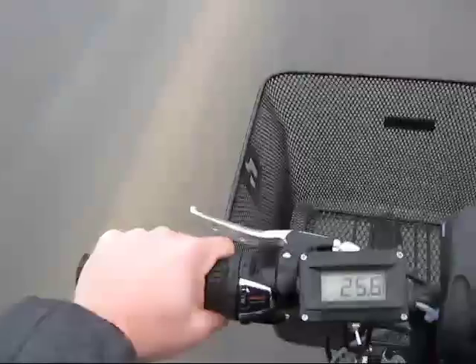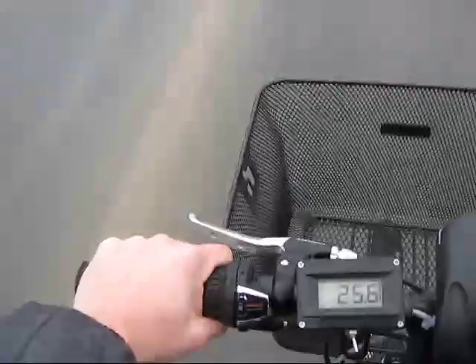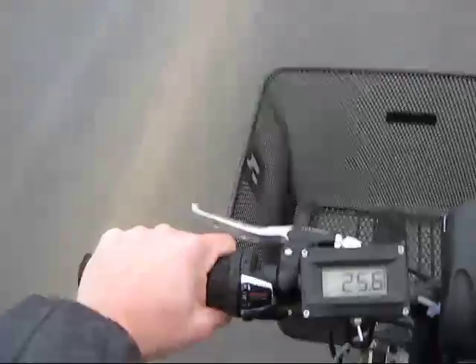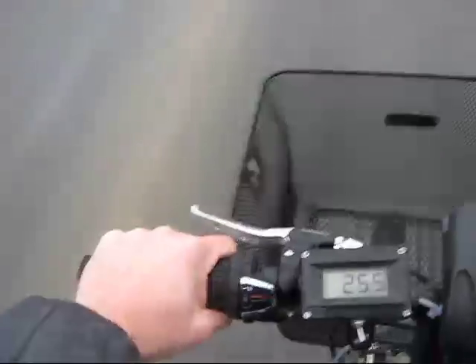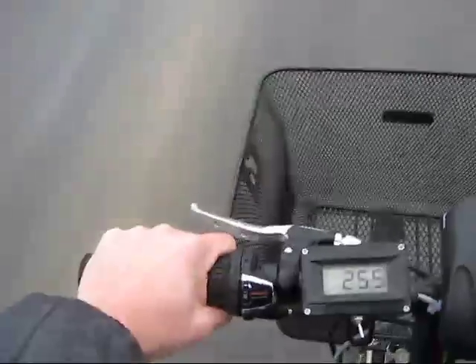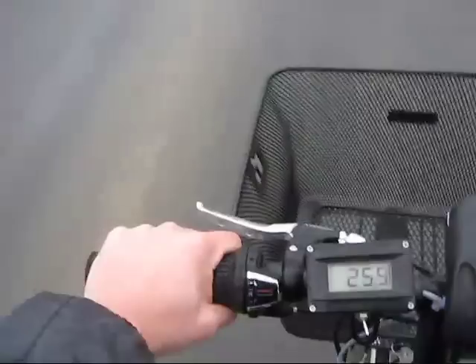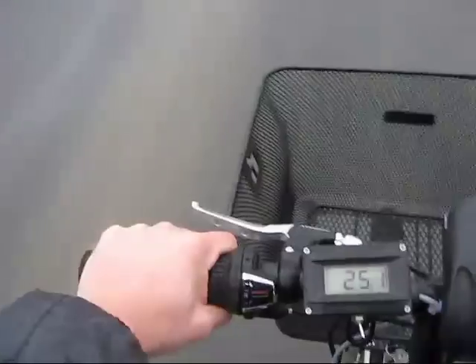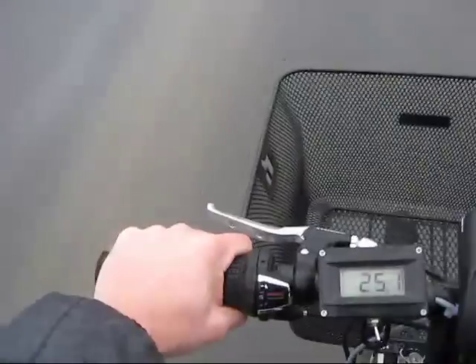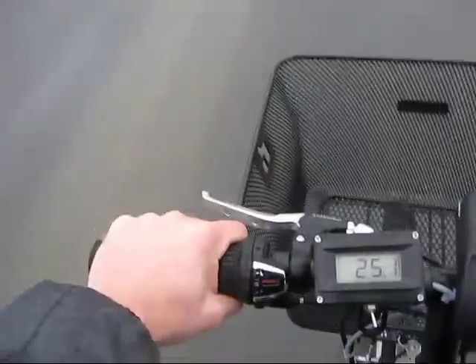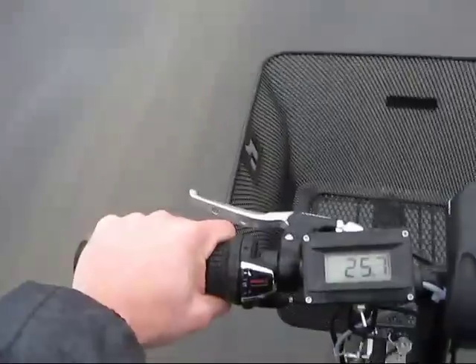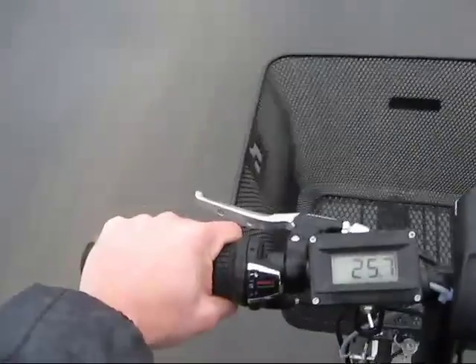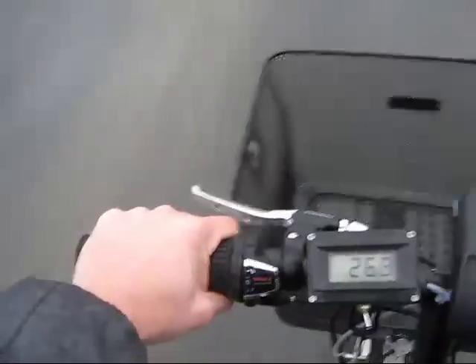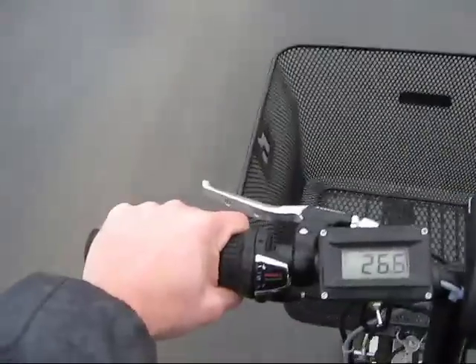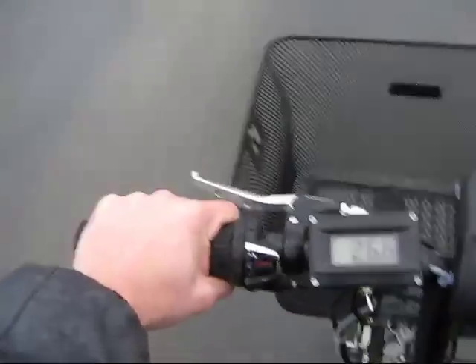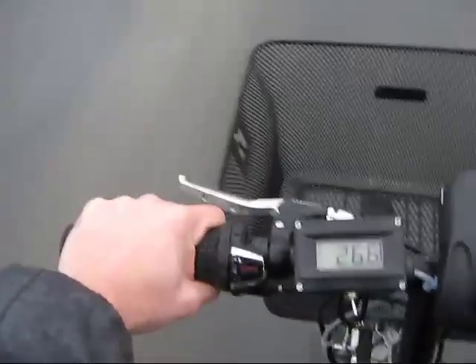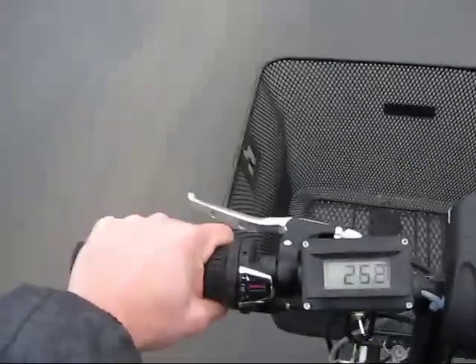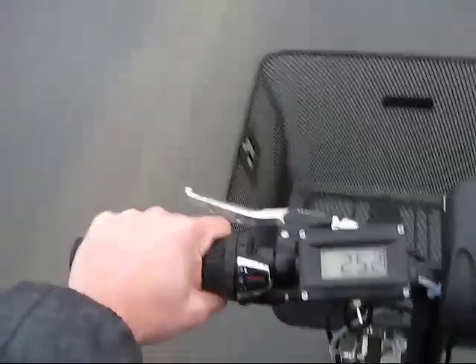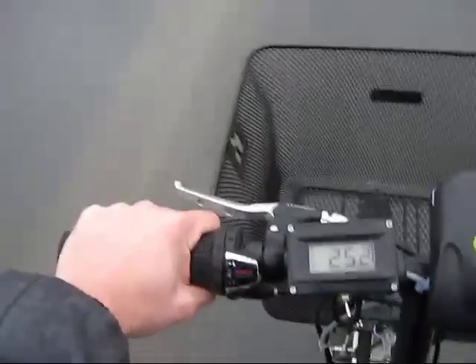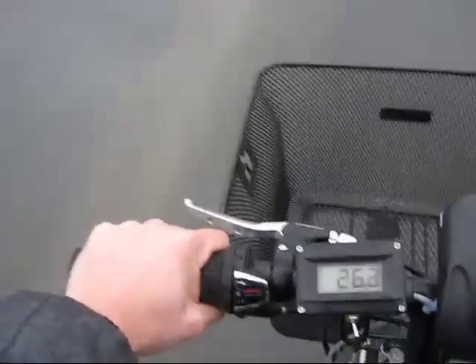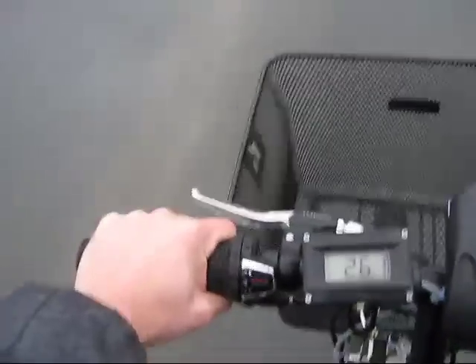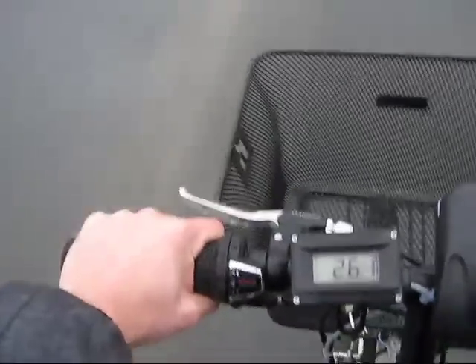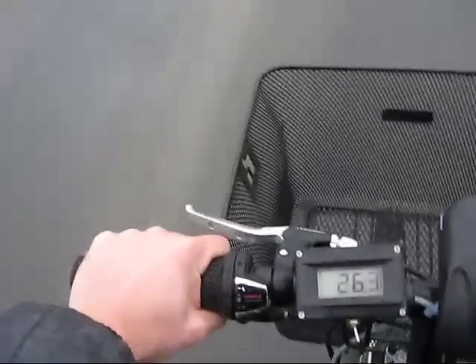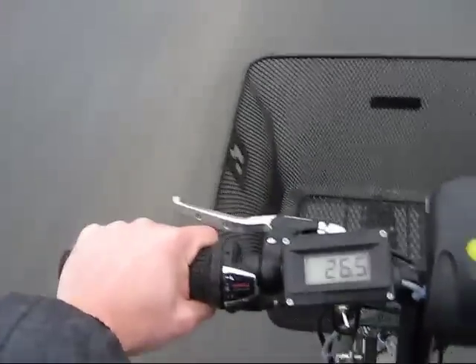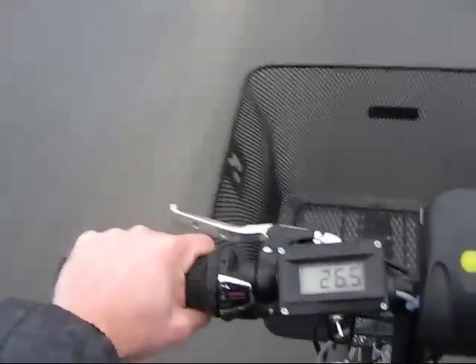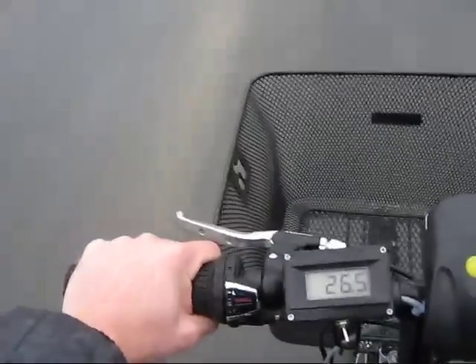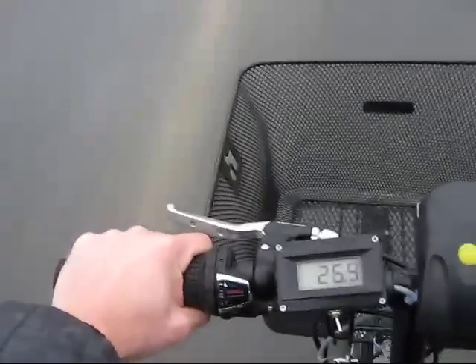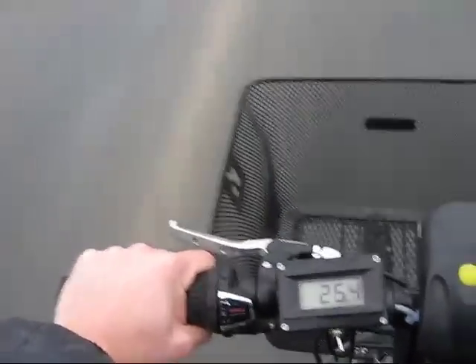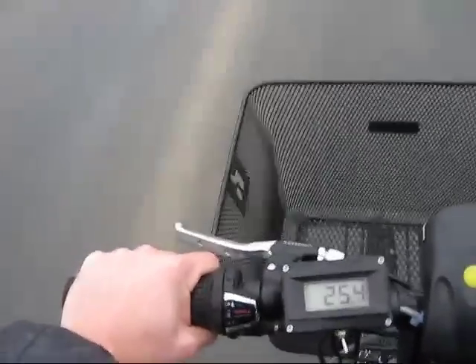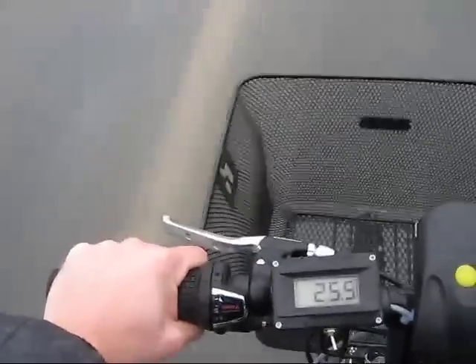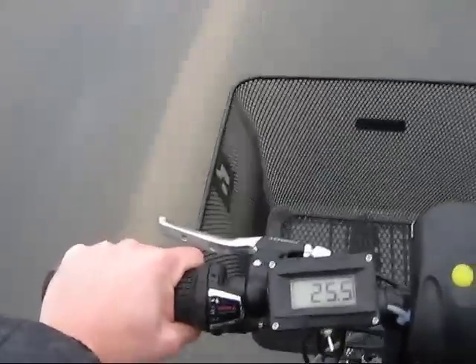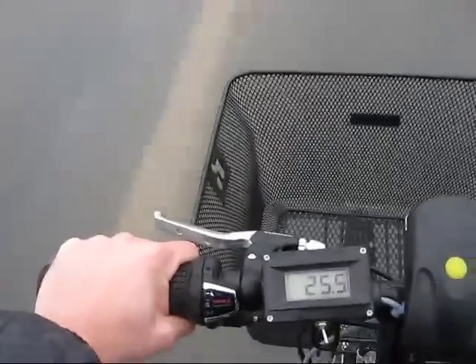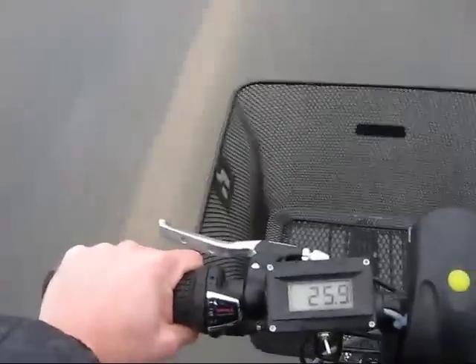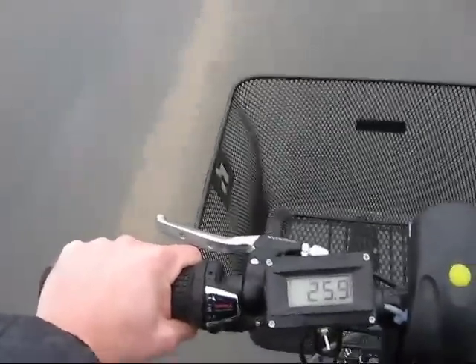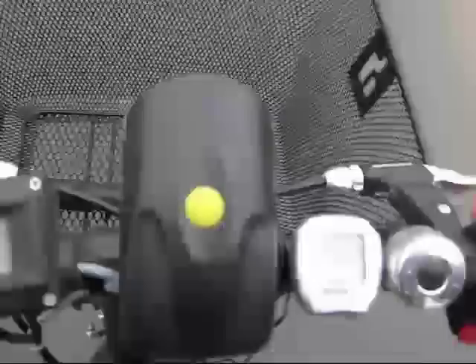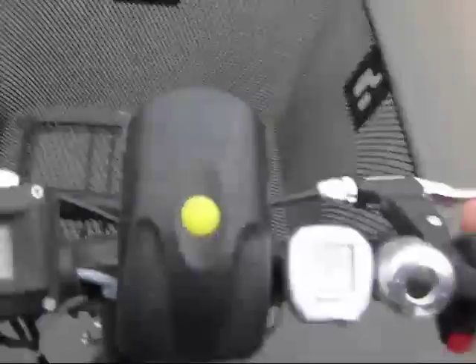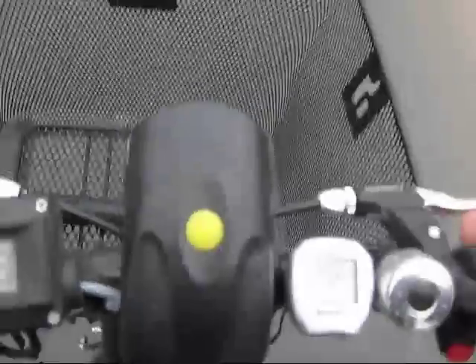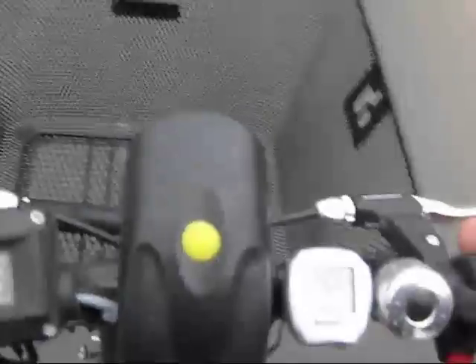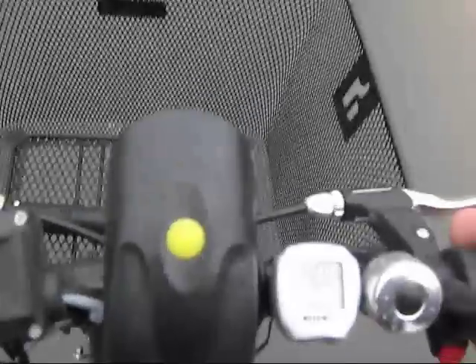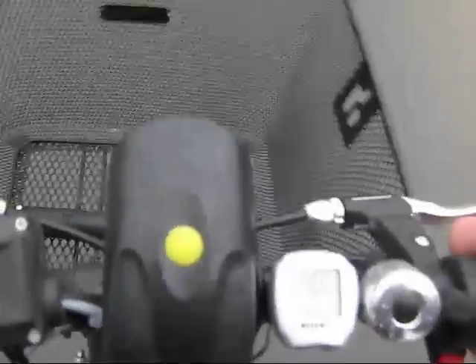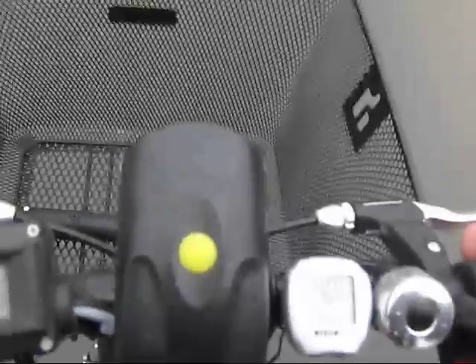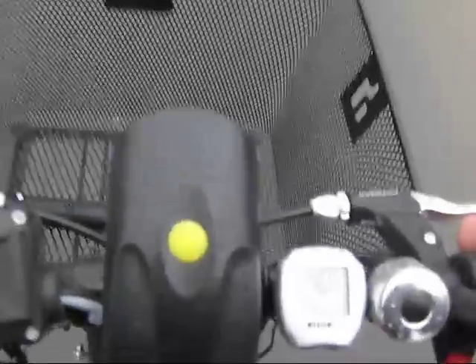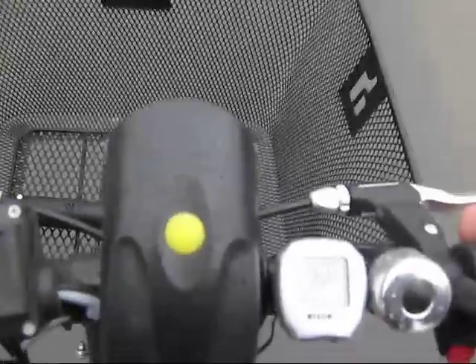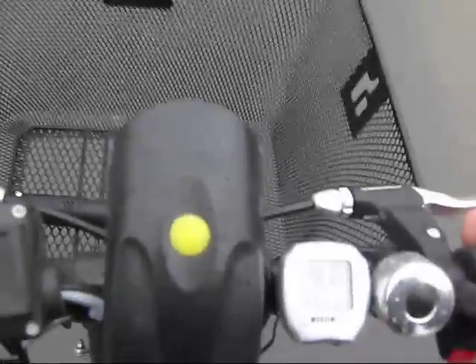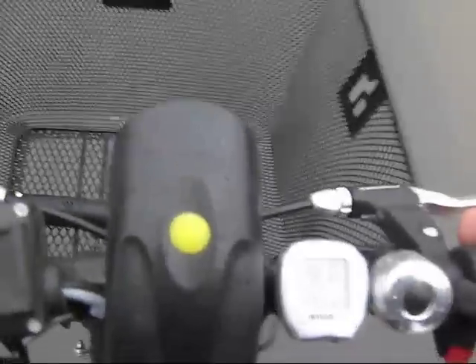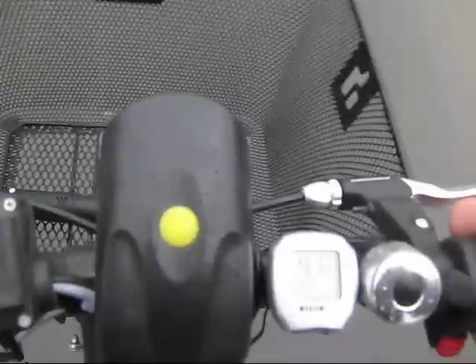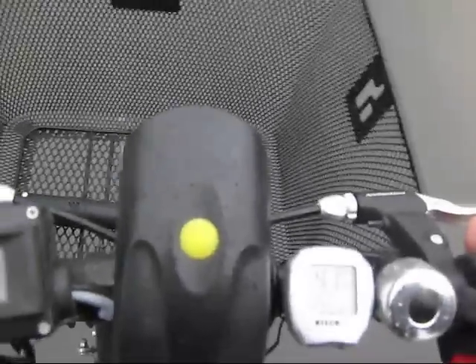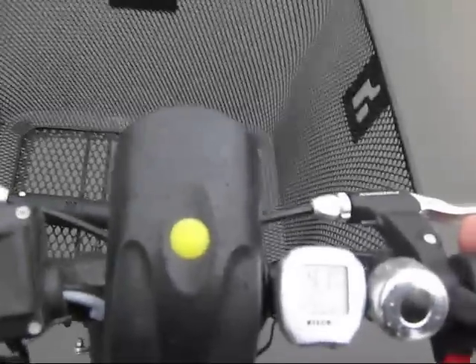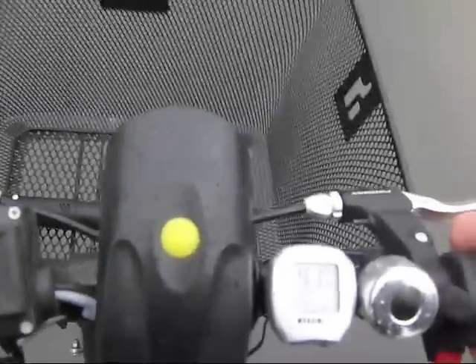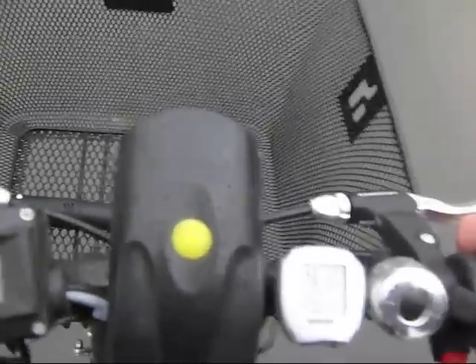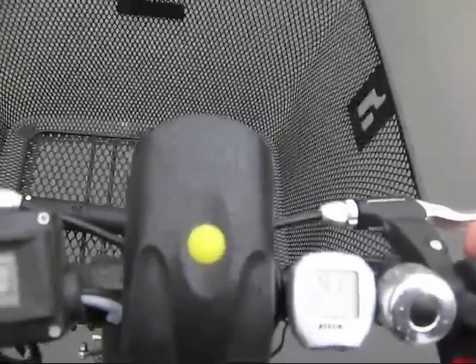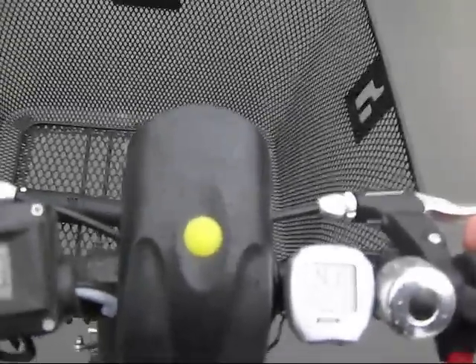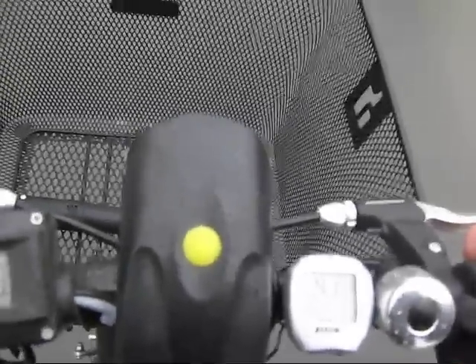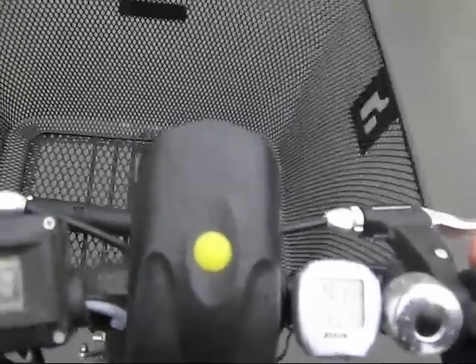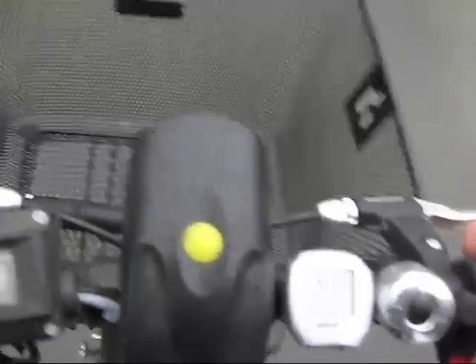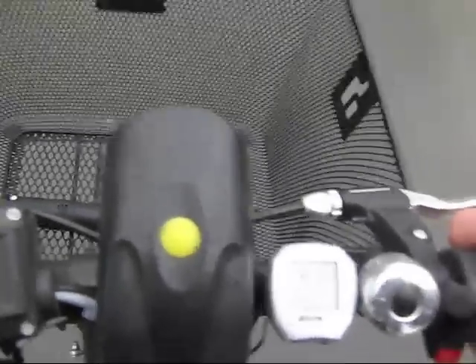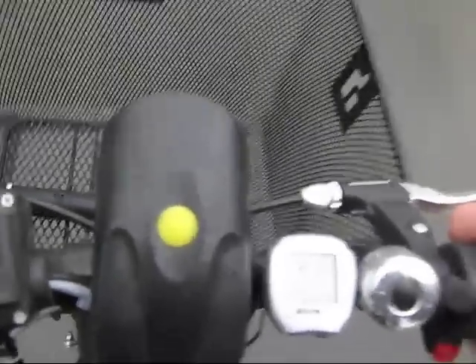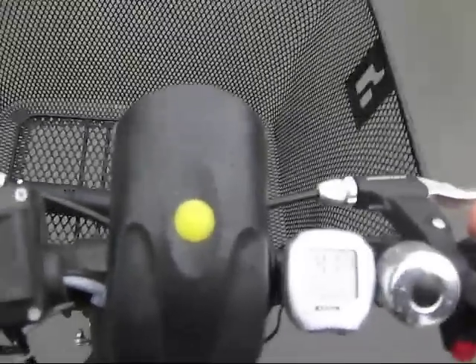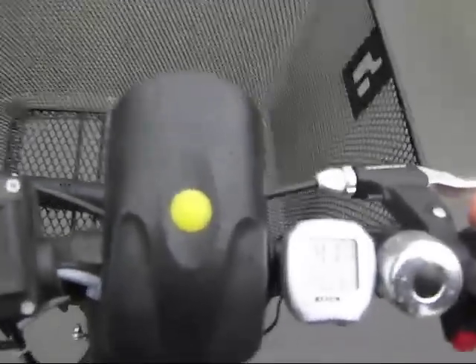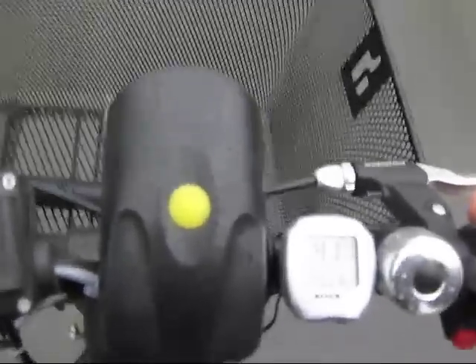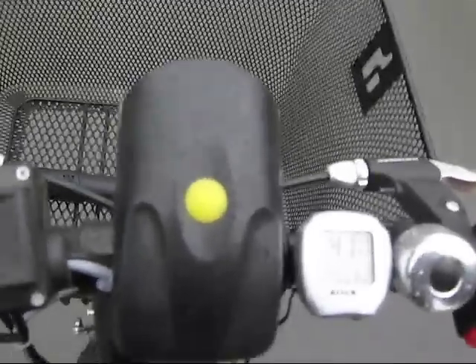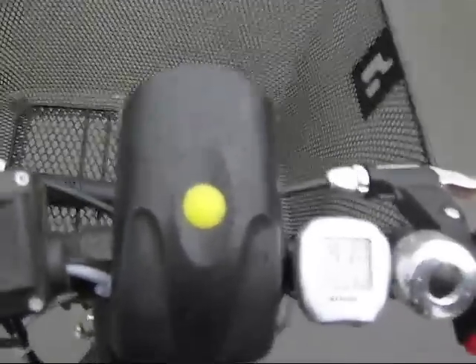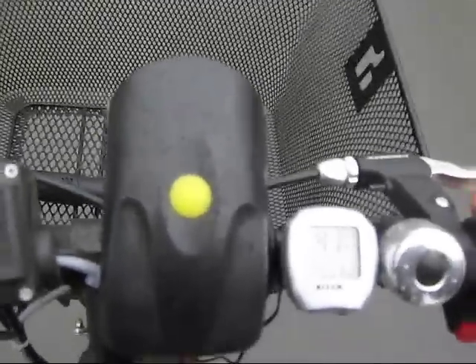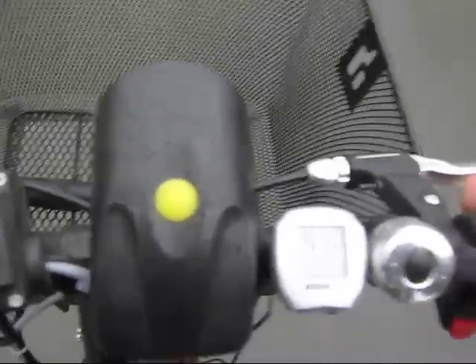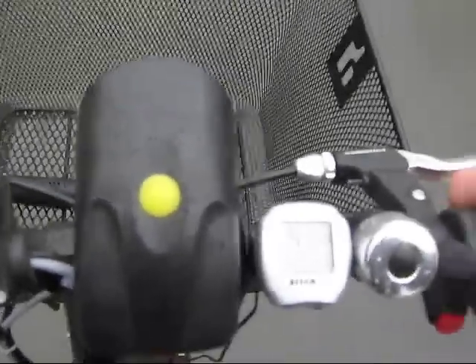The new speed shift handle works quite nicely. Now let's see if I can break the speed ratio.